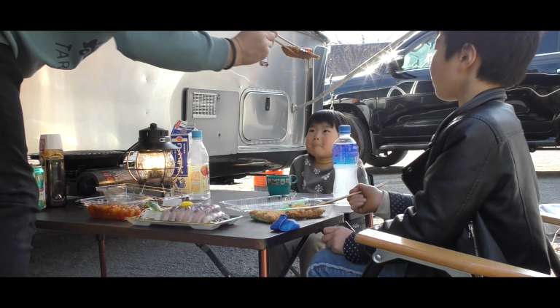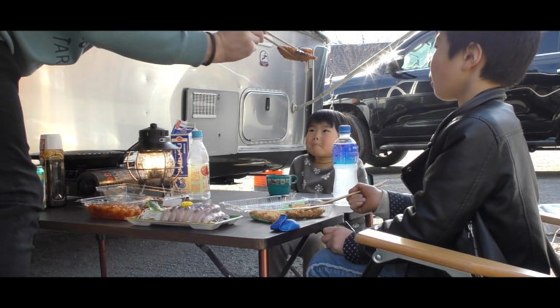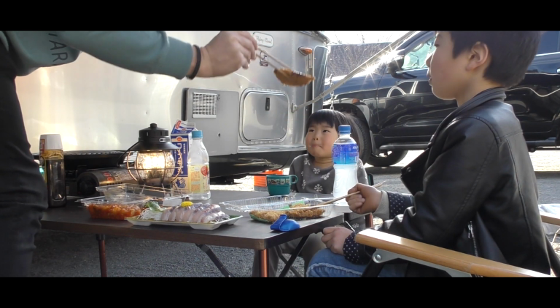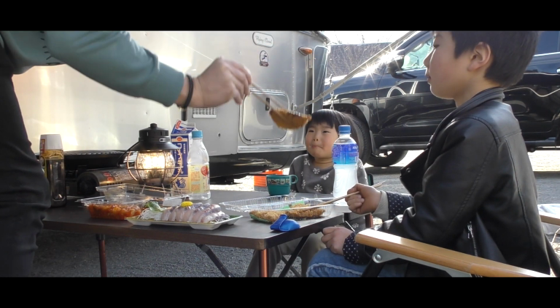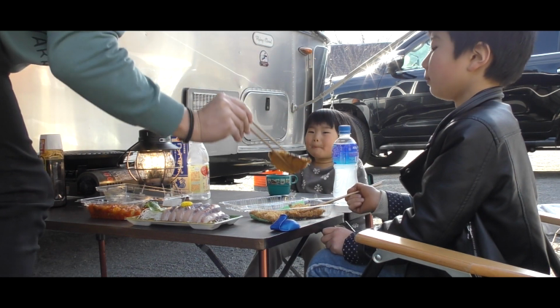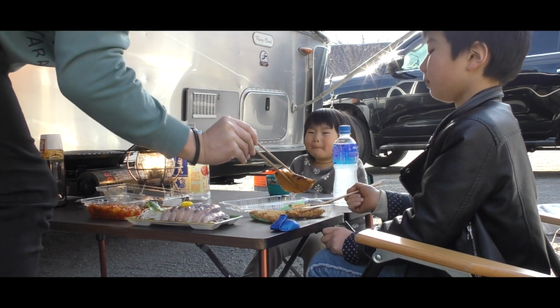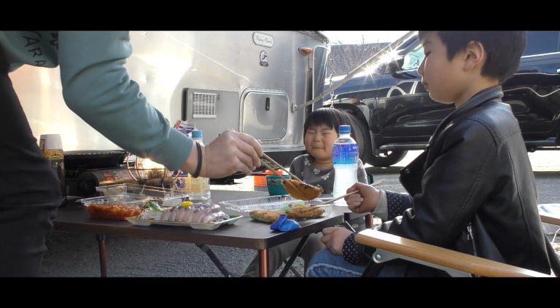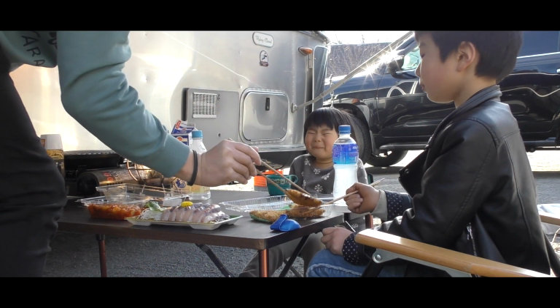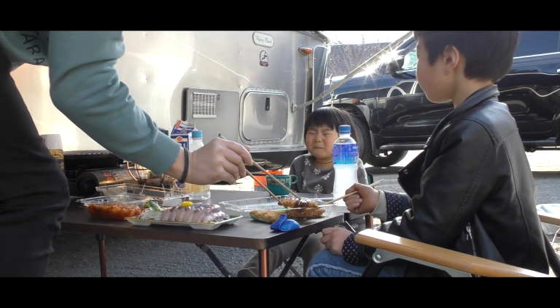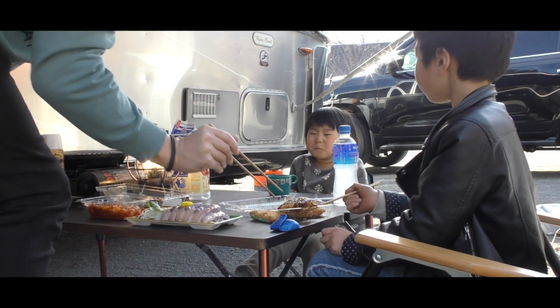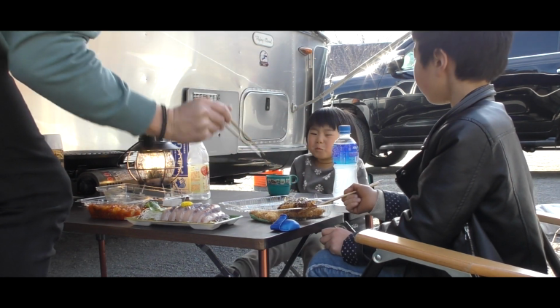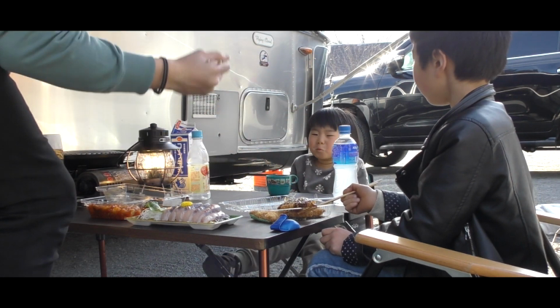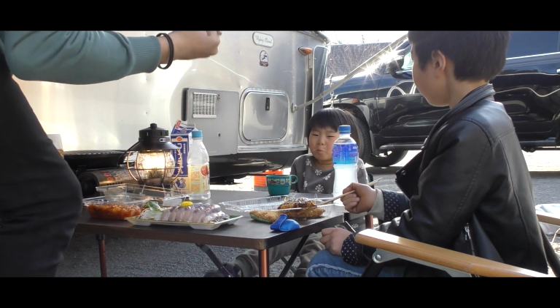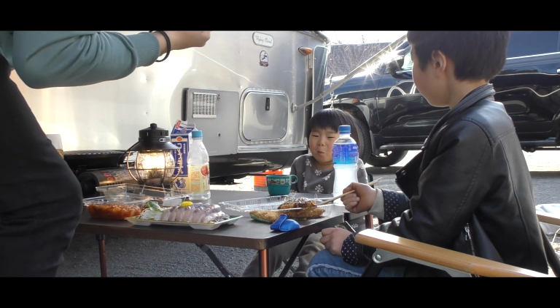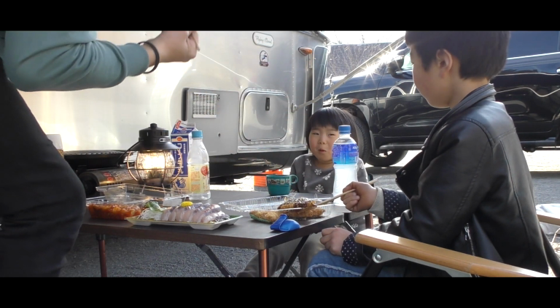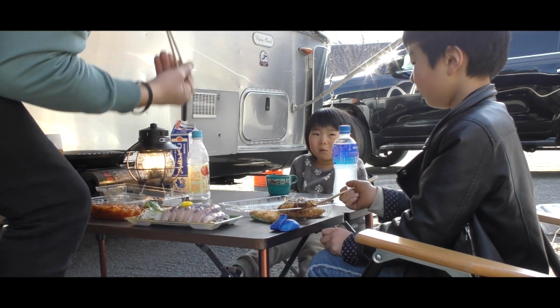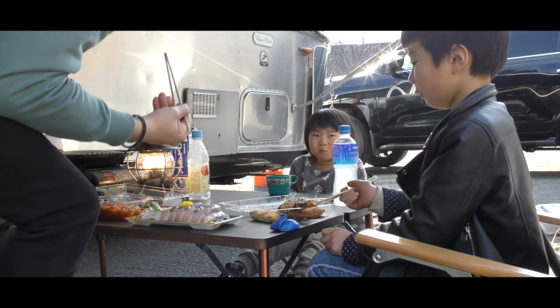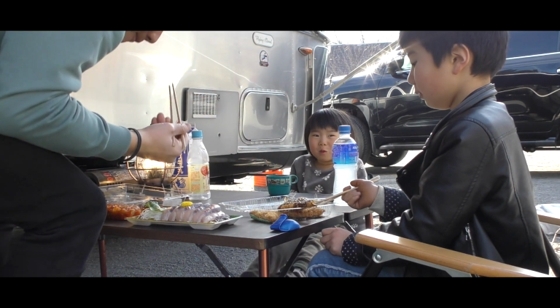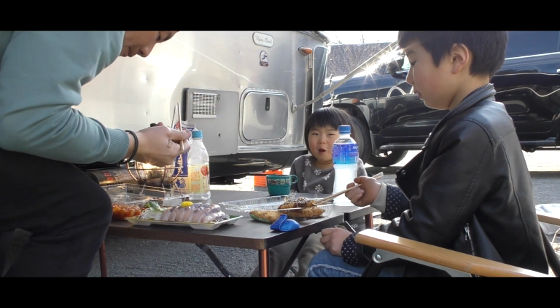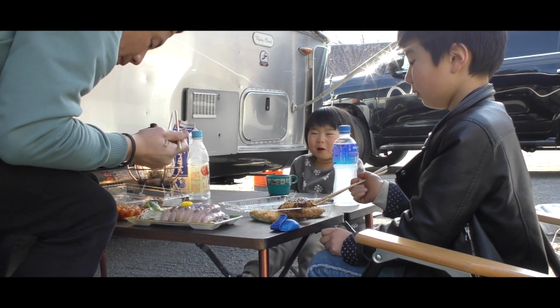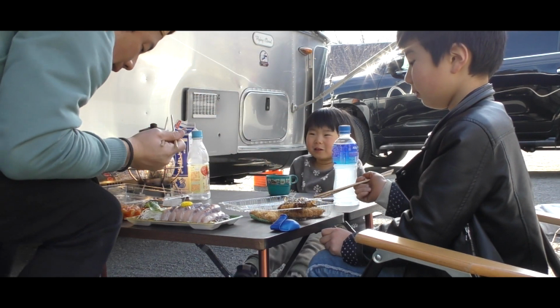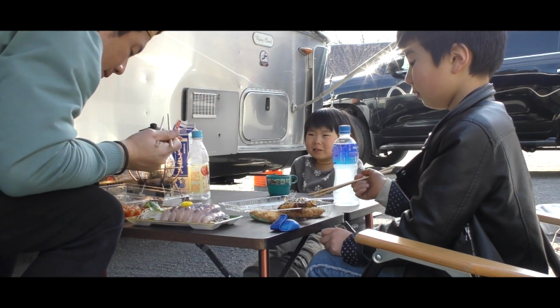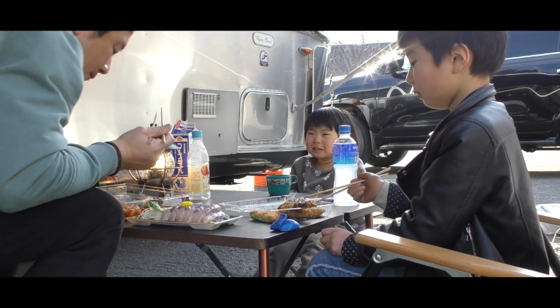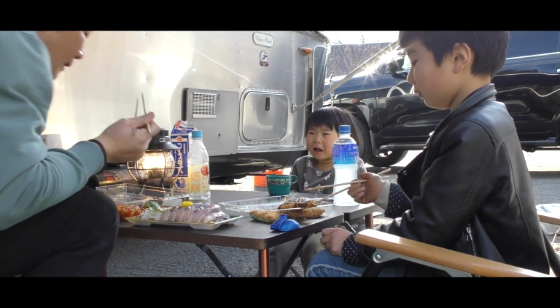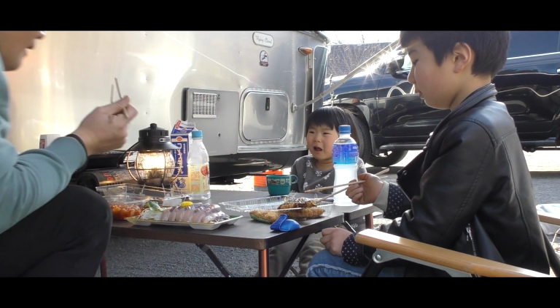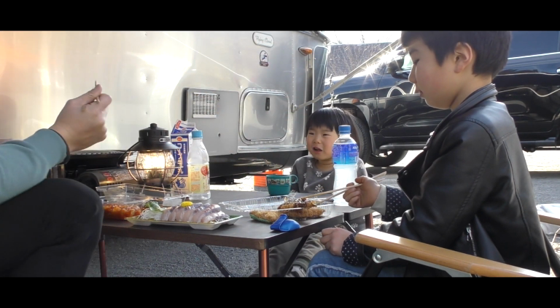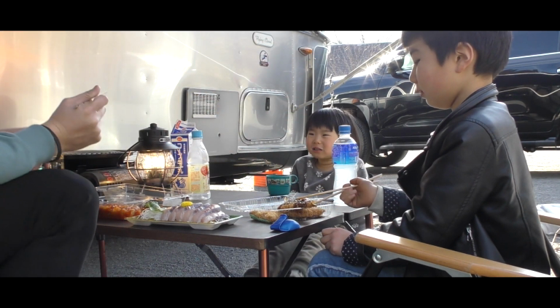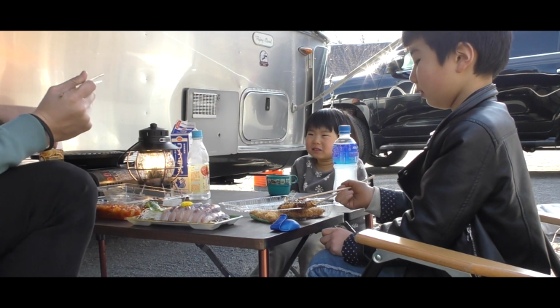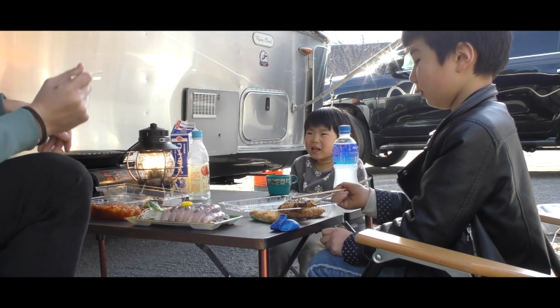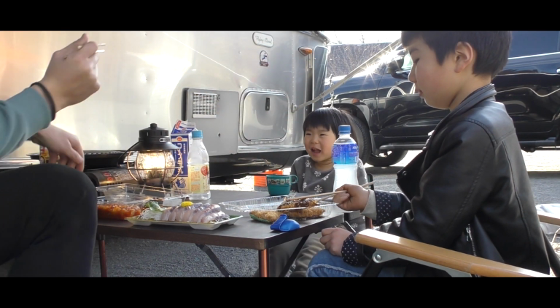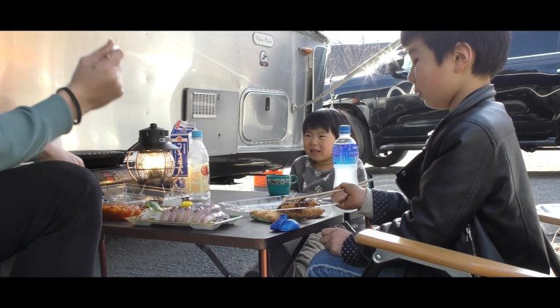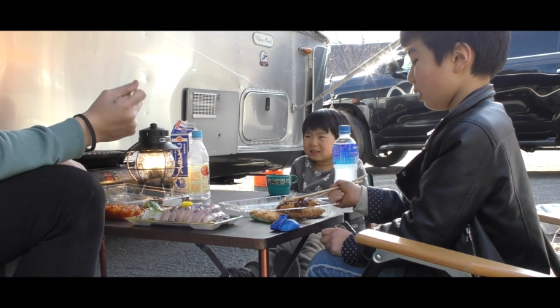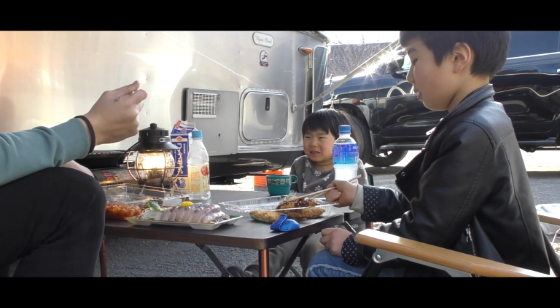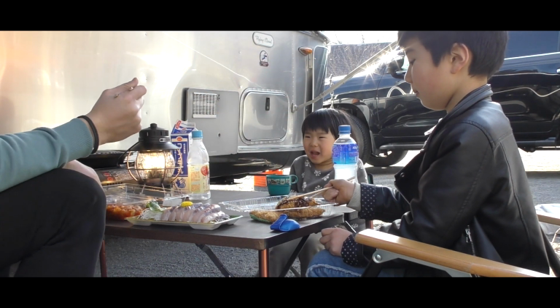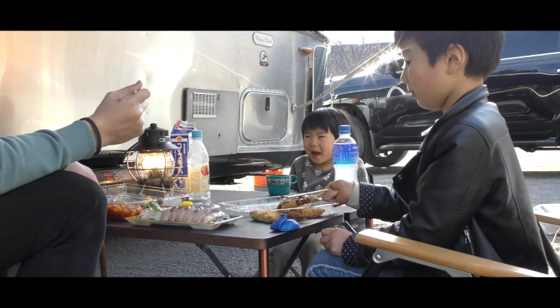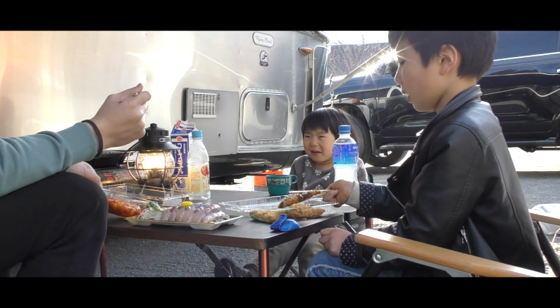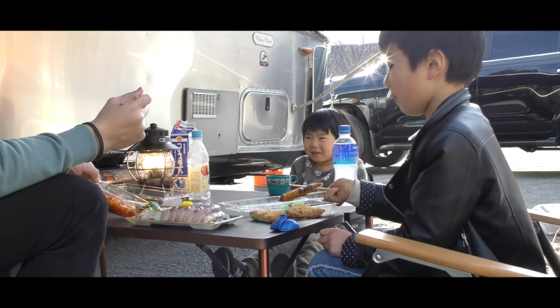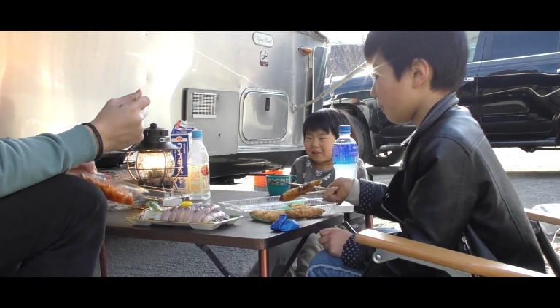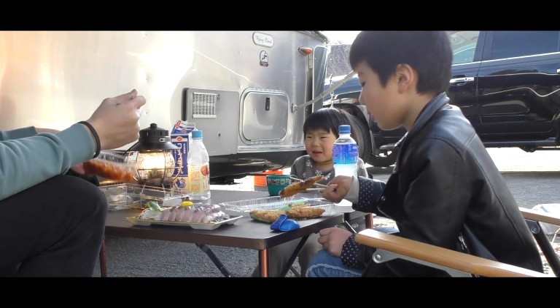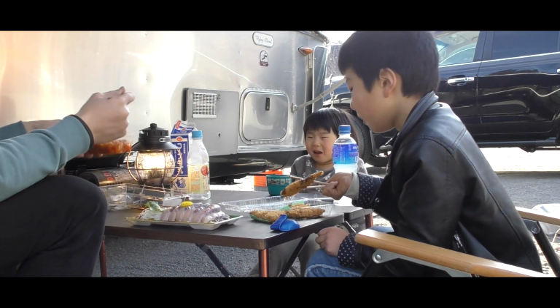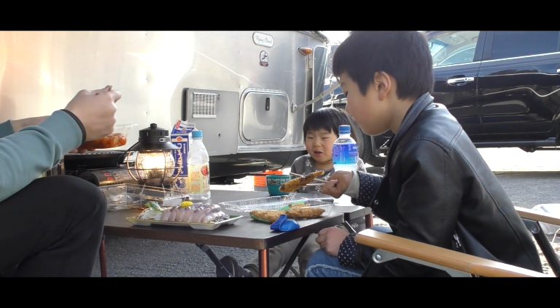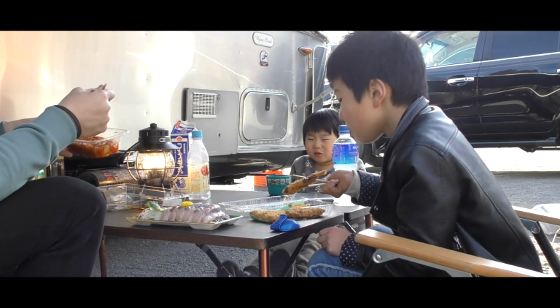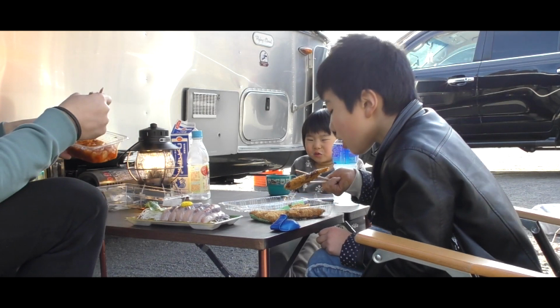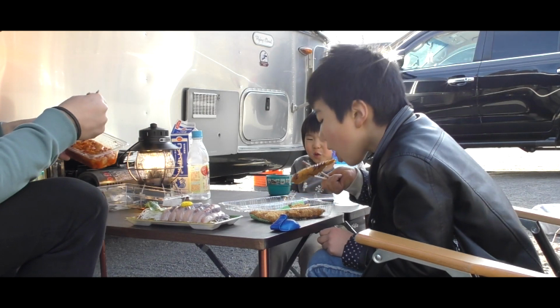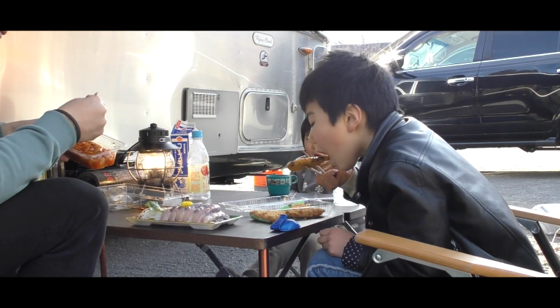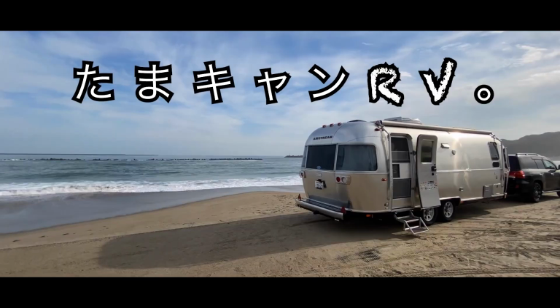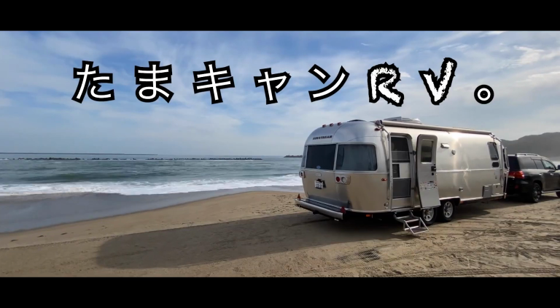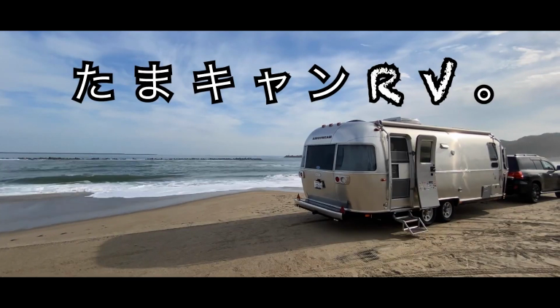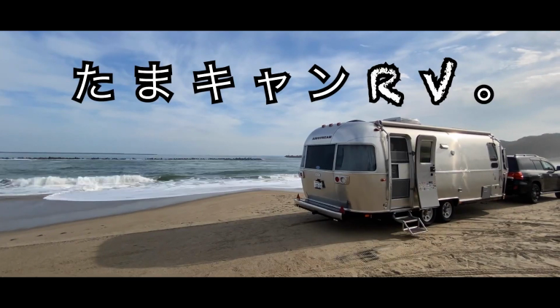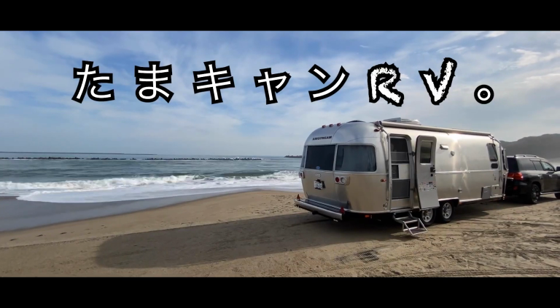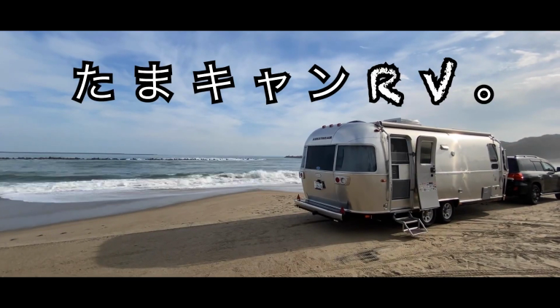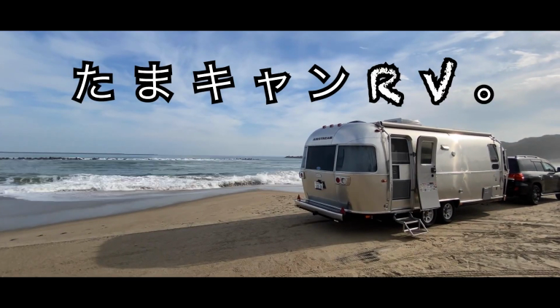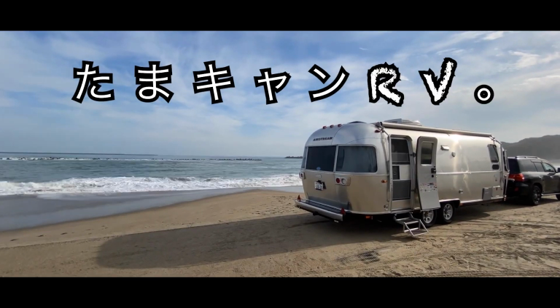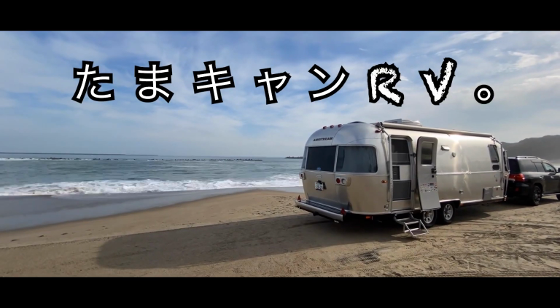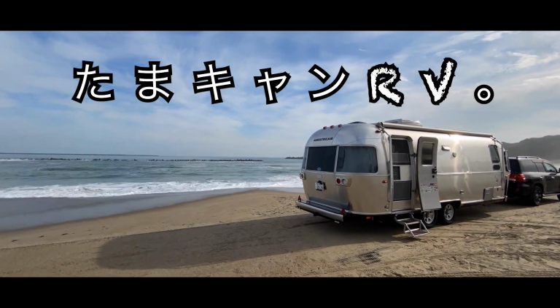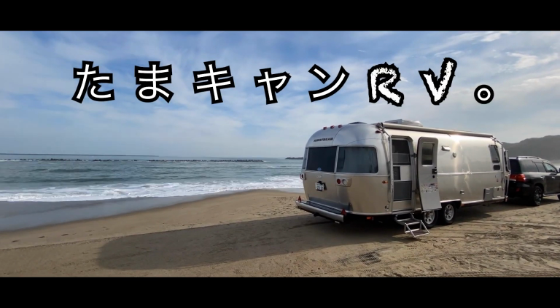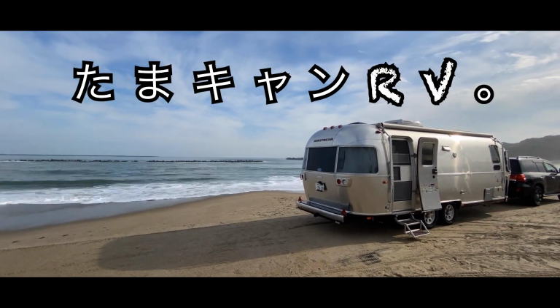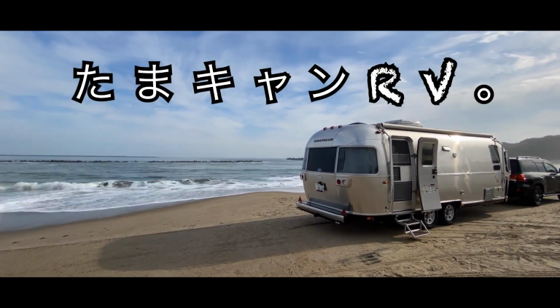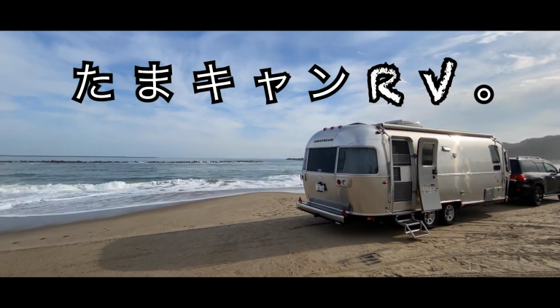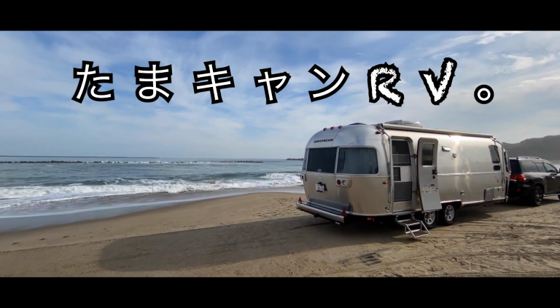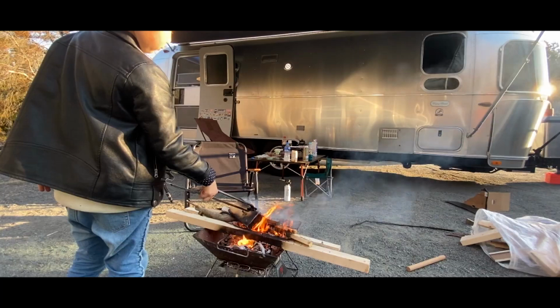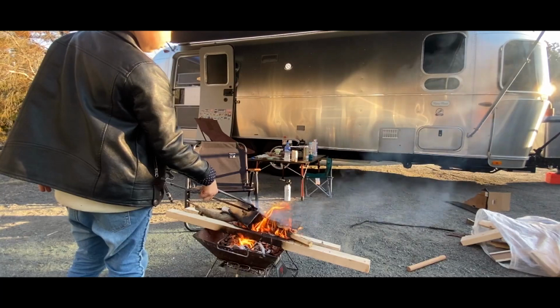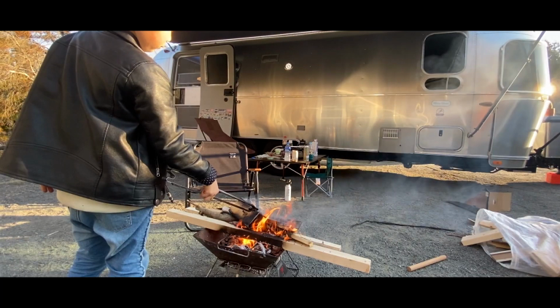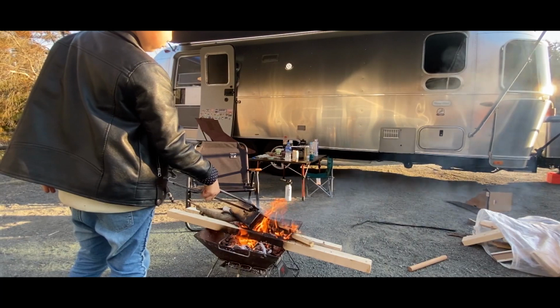TamakanRV — what's for lunch today? Is that yellowtail? Sou-chan, what's that? Aji fry! And On-chan has milk? Alright everyone, let's eat! Delicious! Yummy! TamakanRV — it's really slippery here, scary!